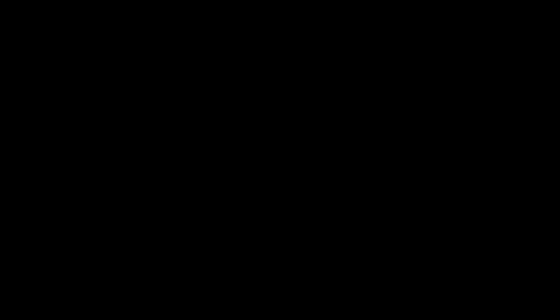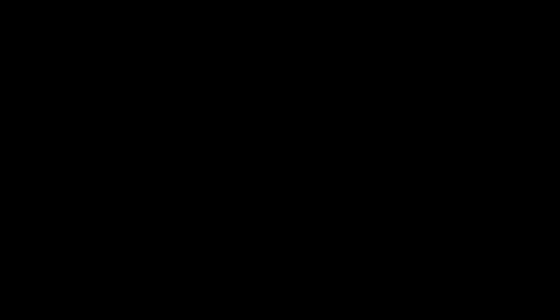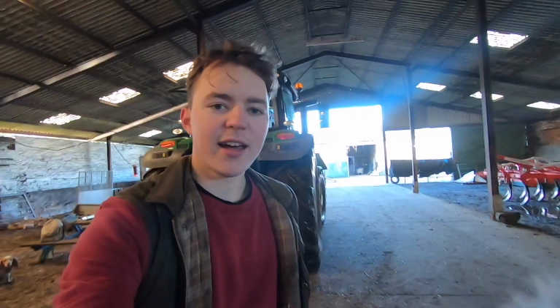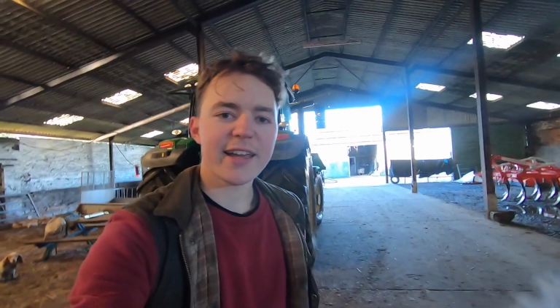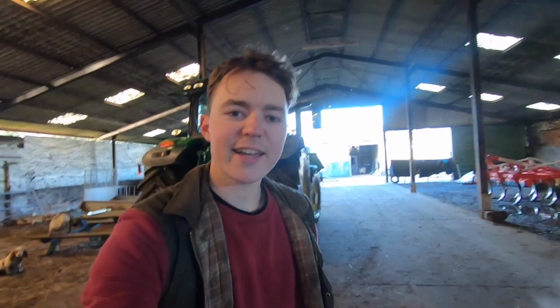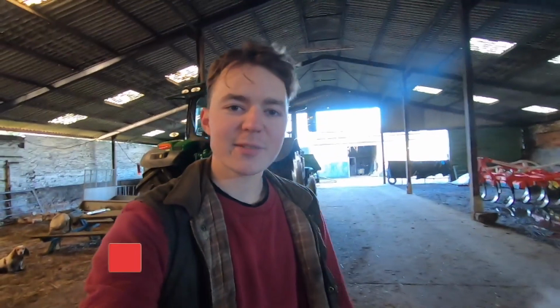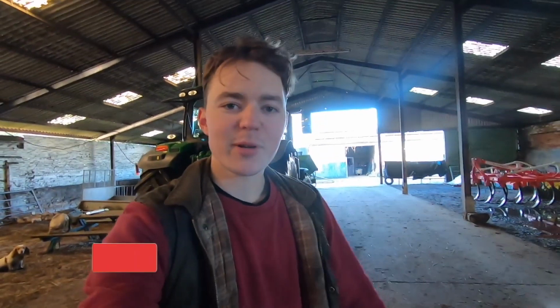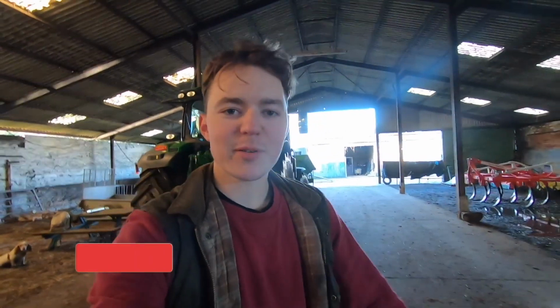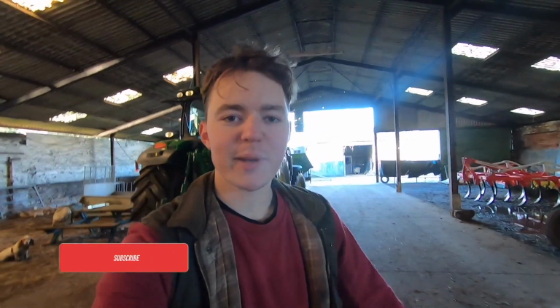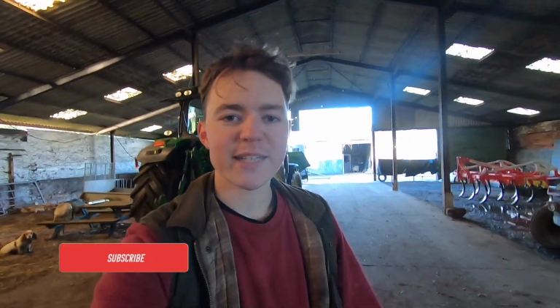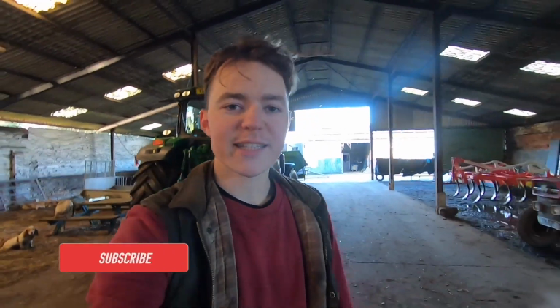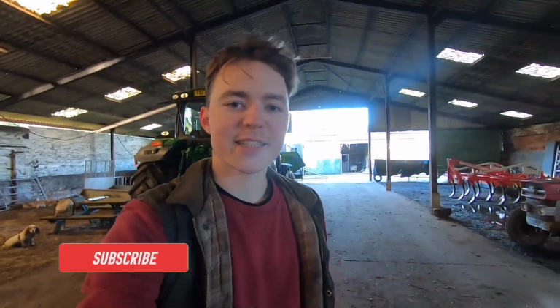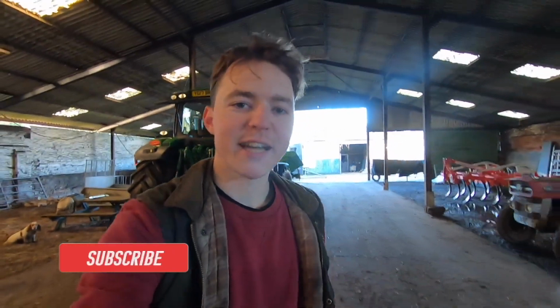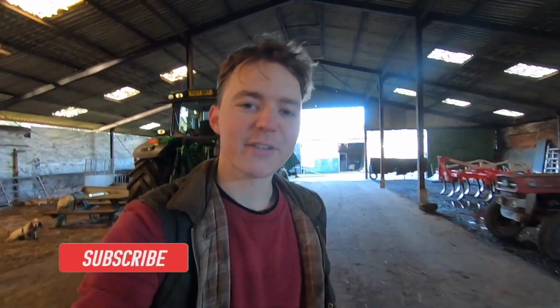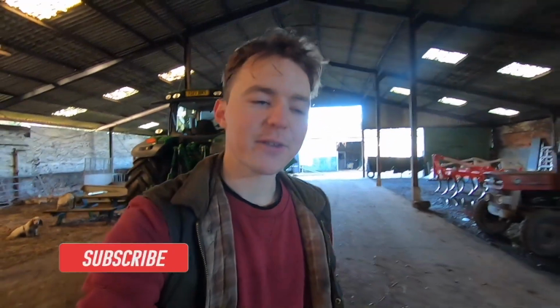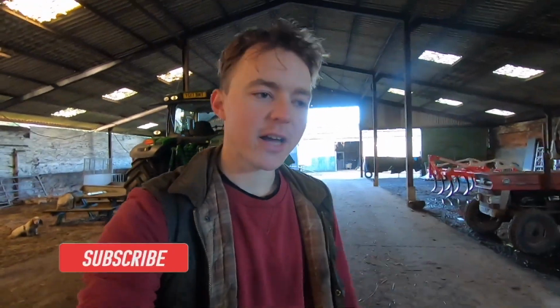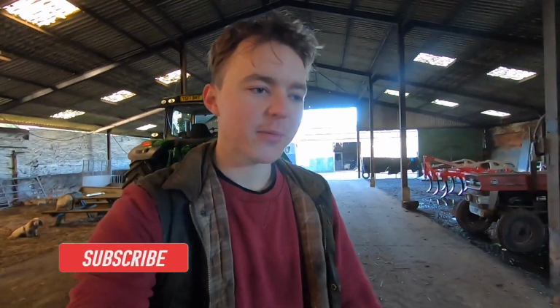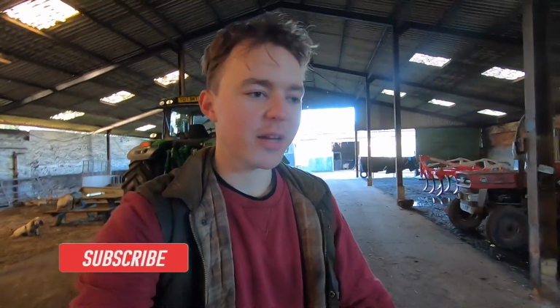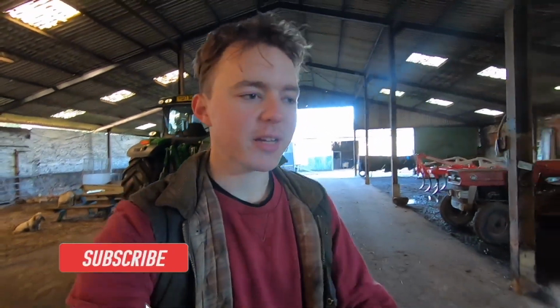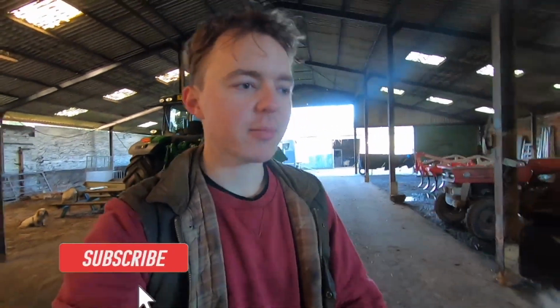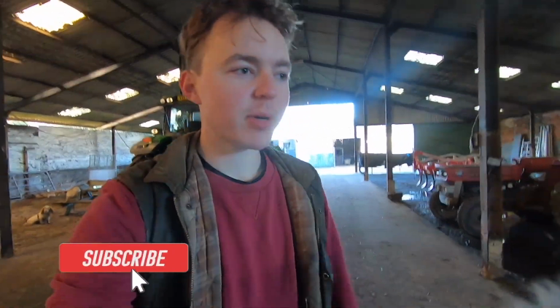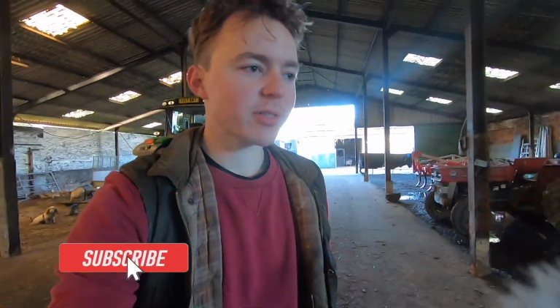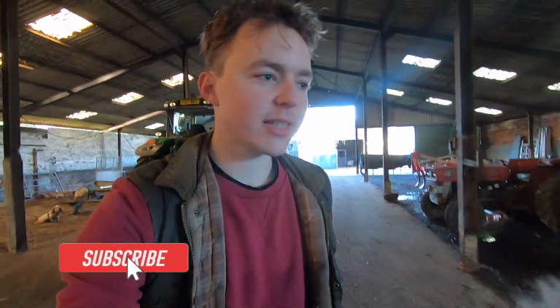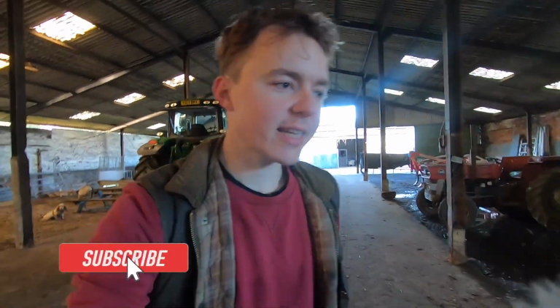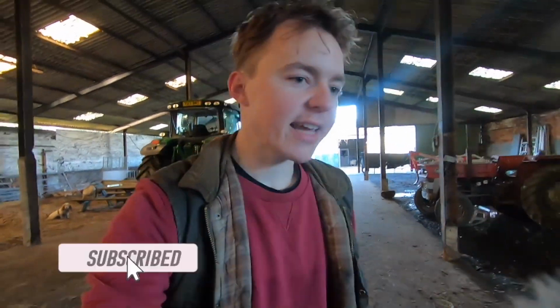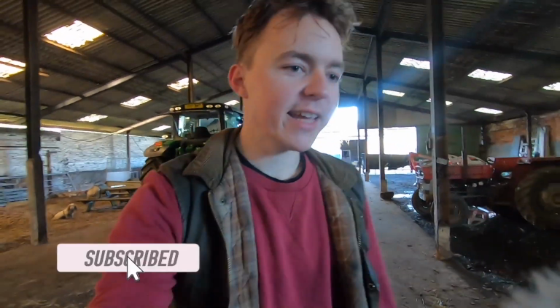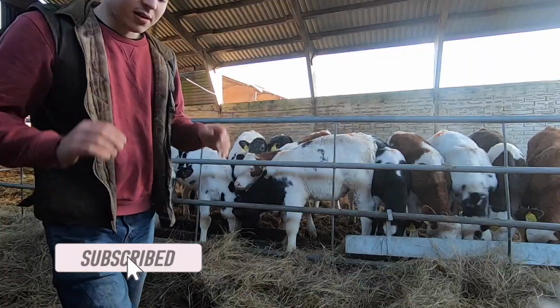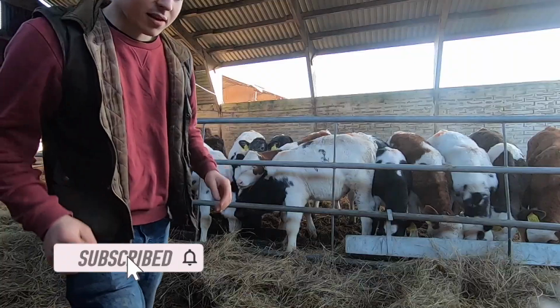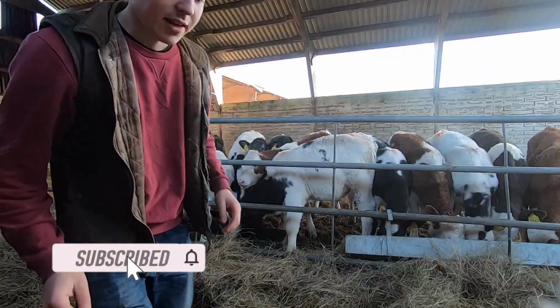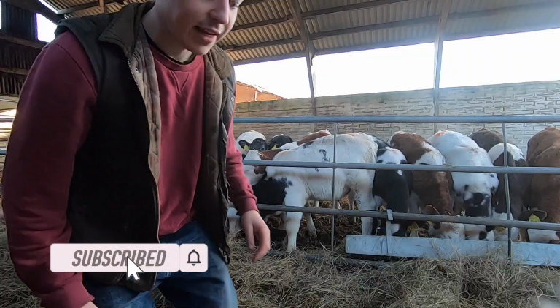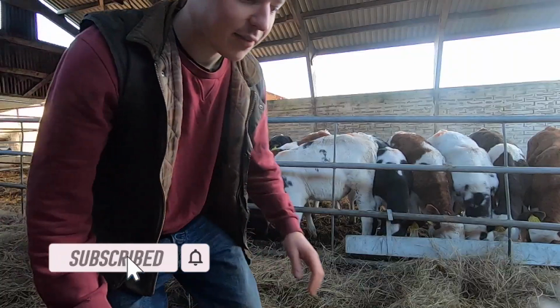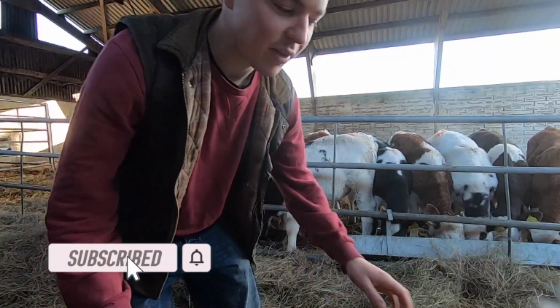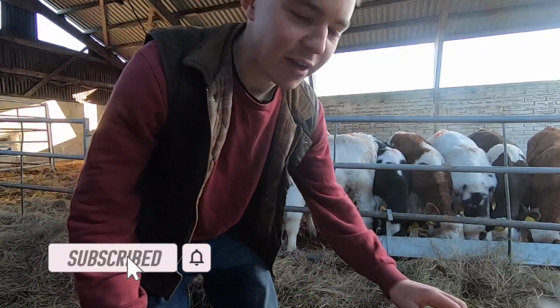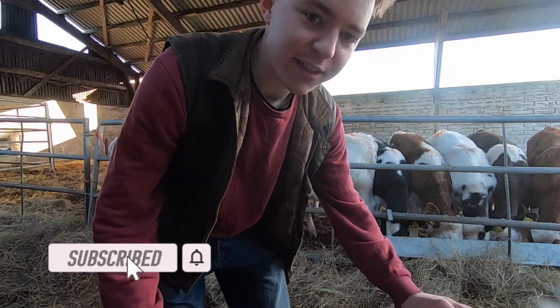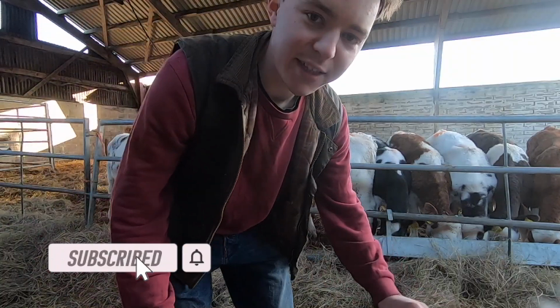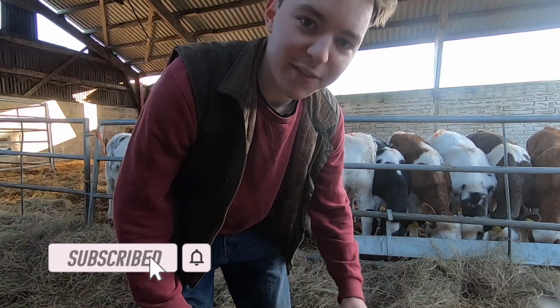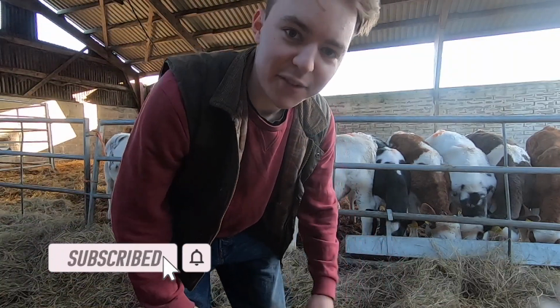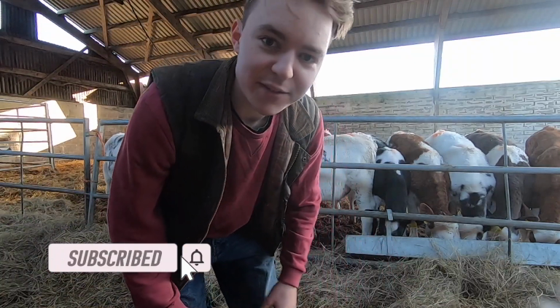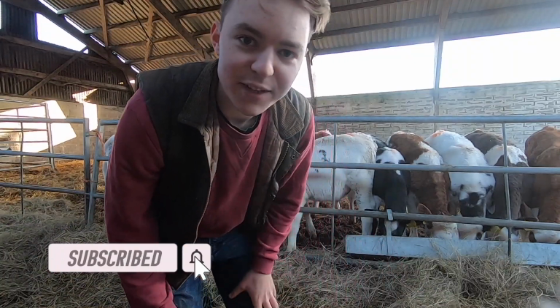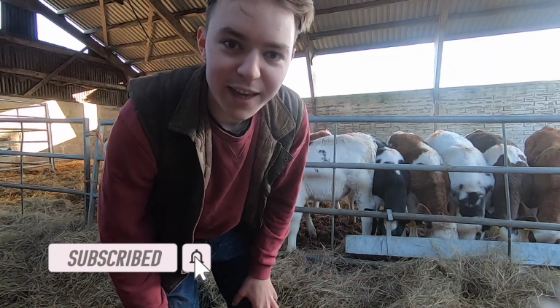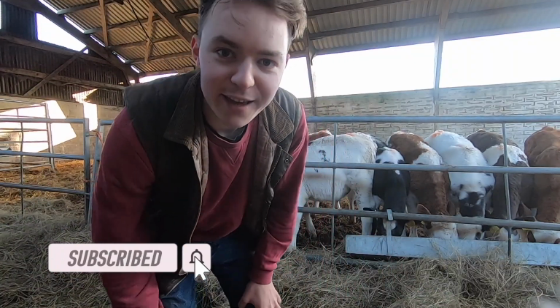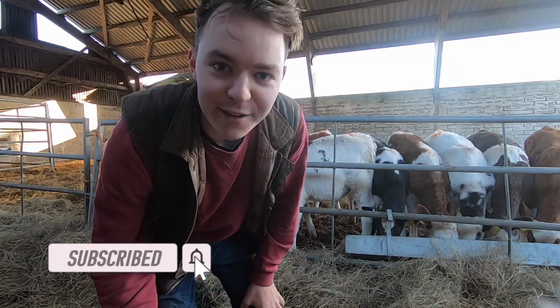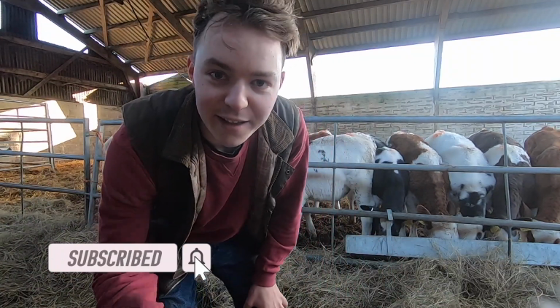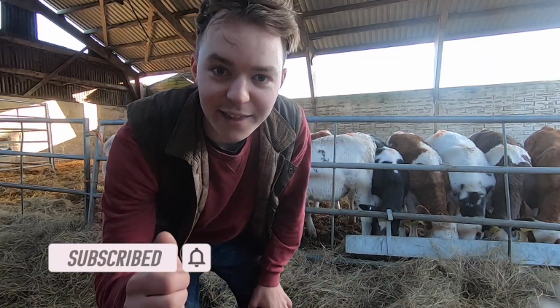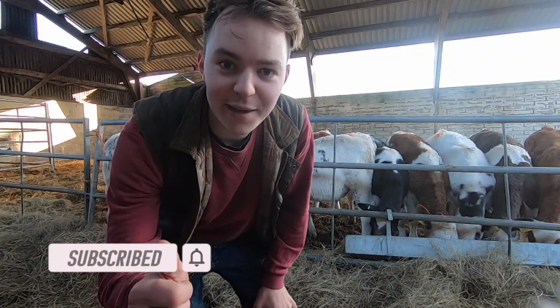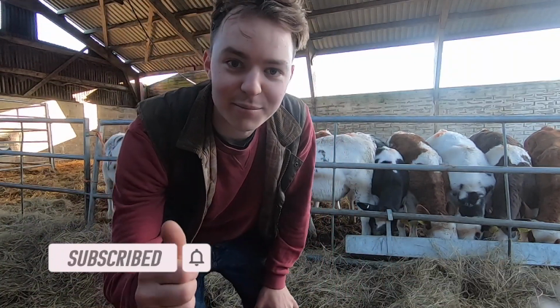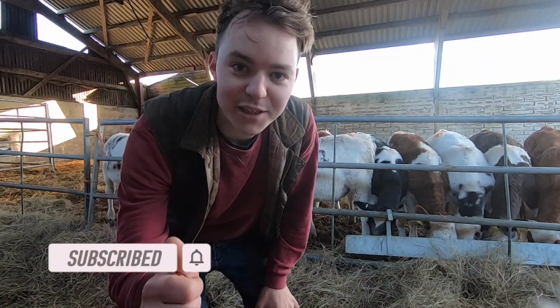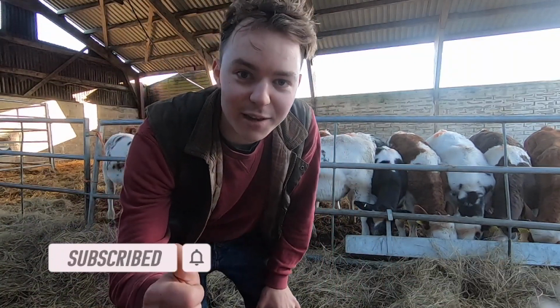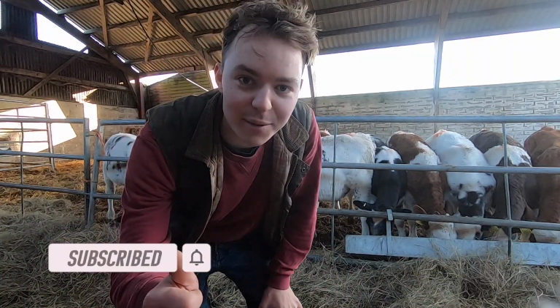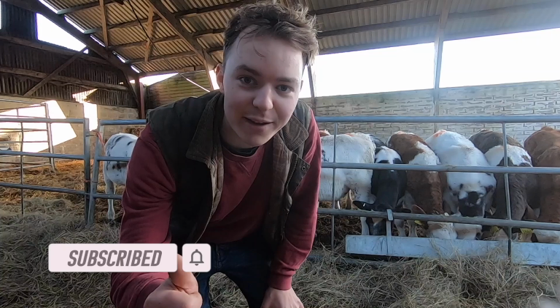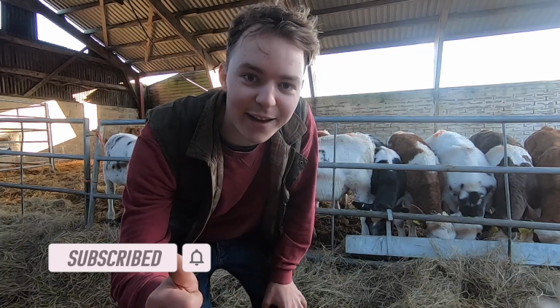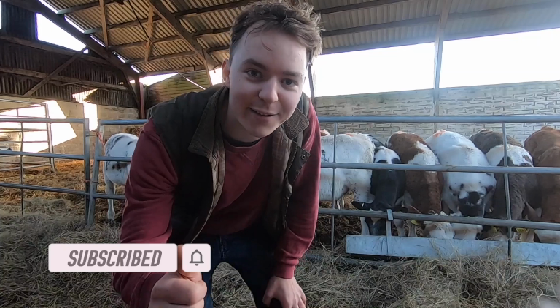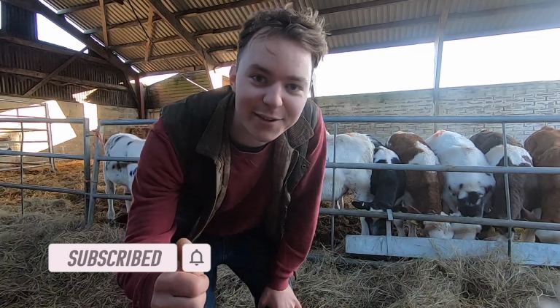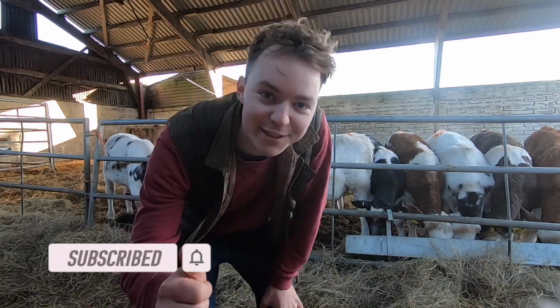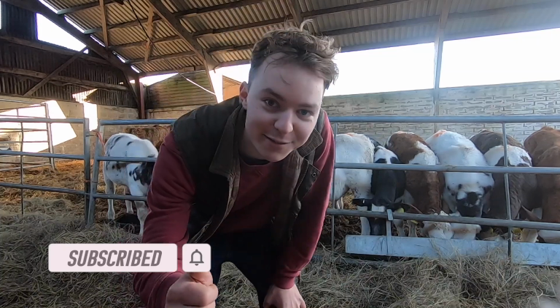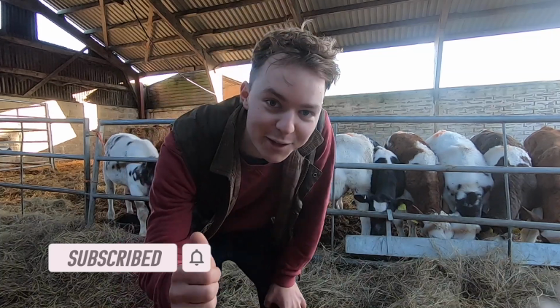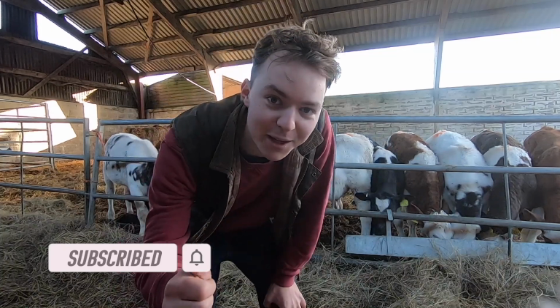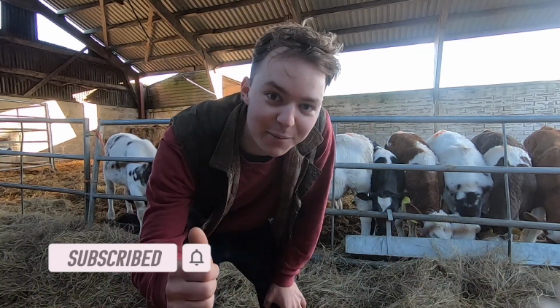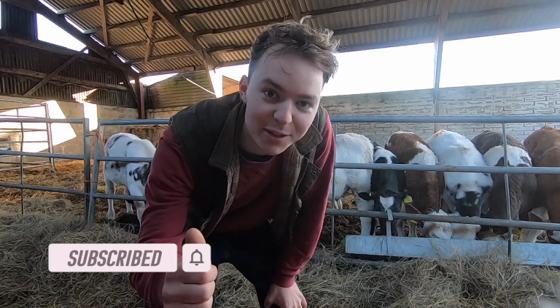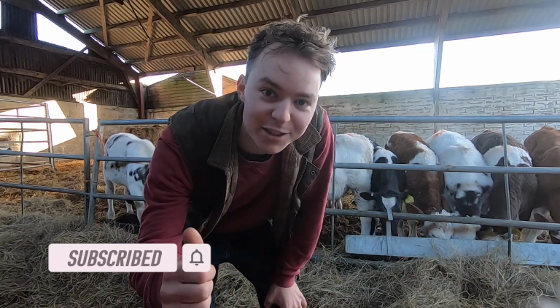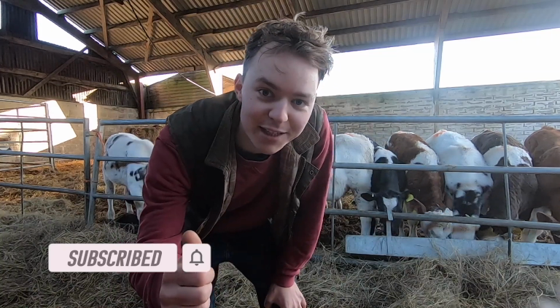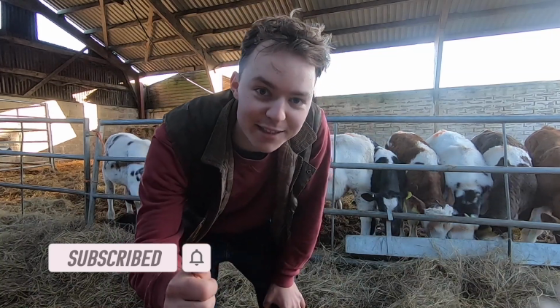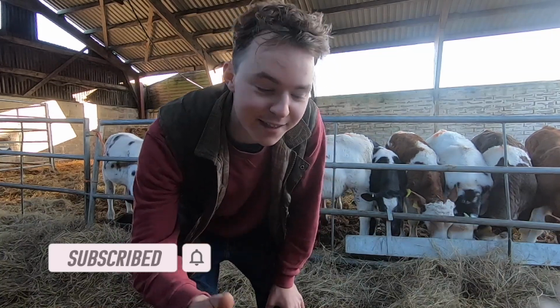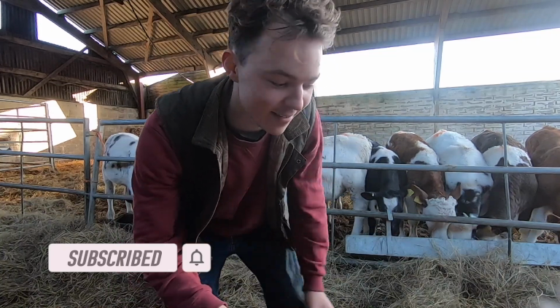Hi guys, welcome back to the channel. I hope you had a good Boxing Day. And if you guys could give this video a thumbs up, I would really appreciate it.